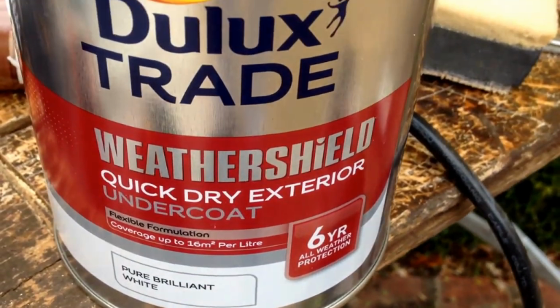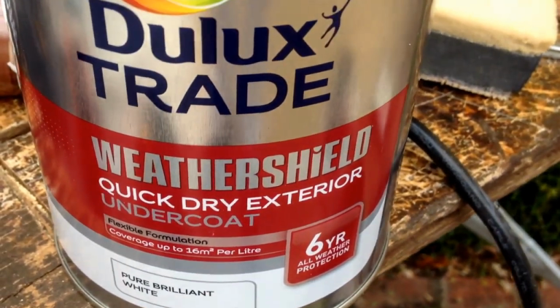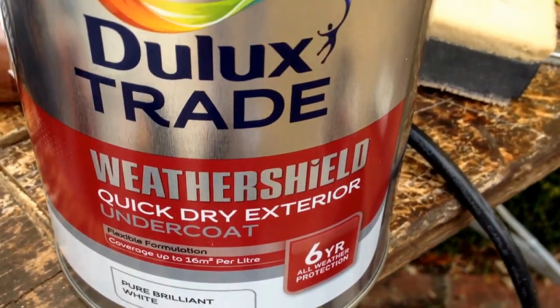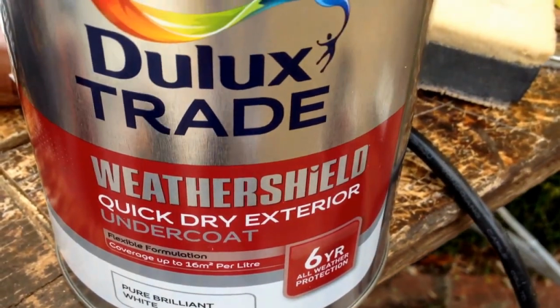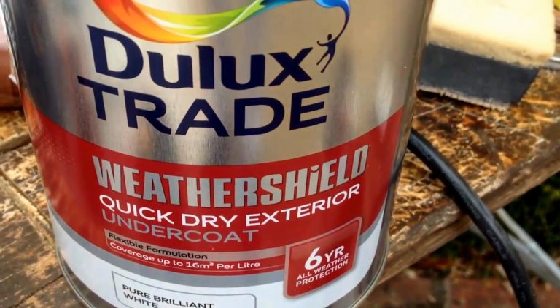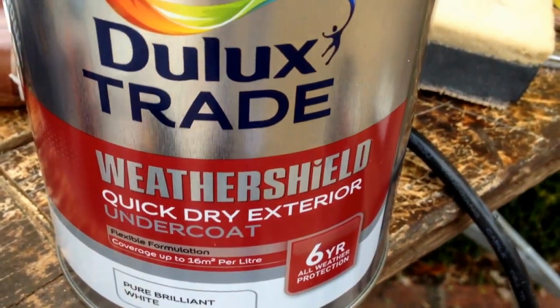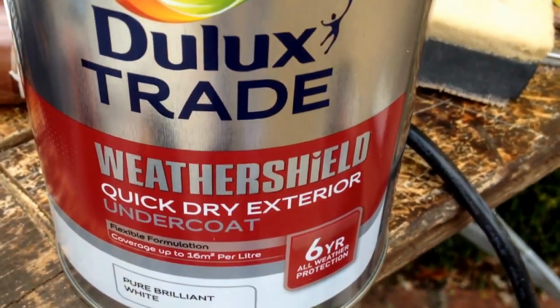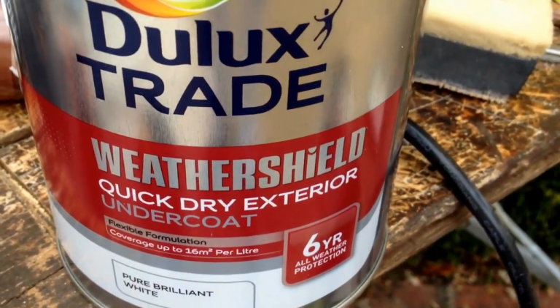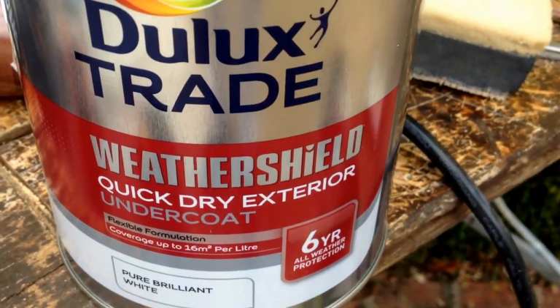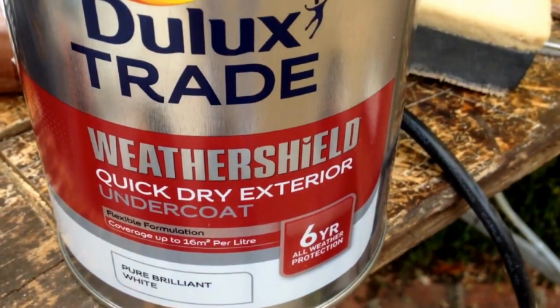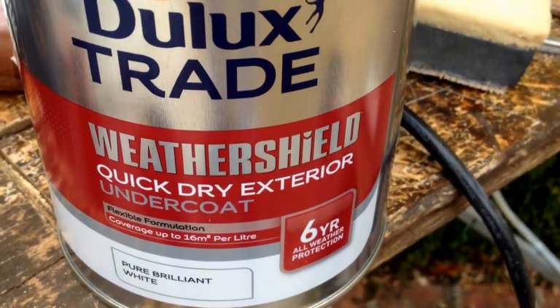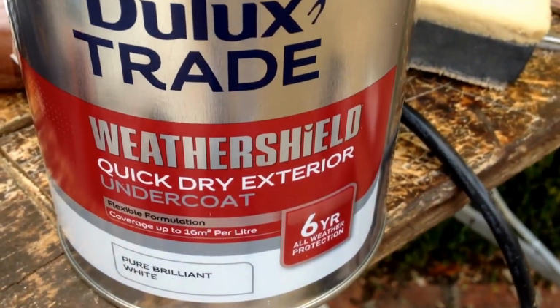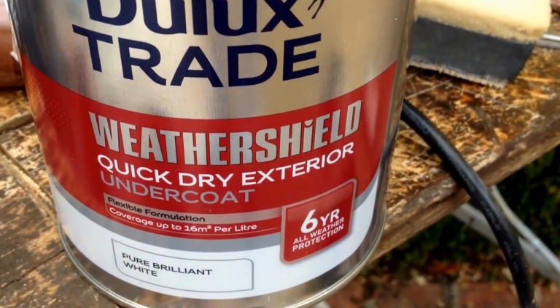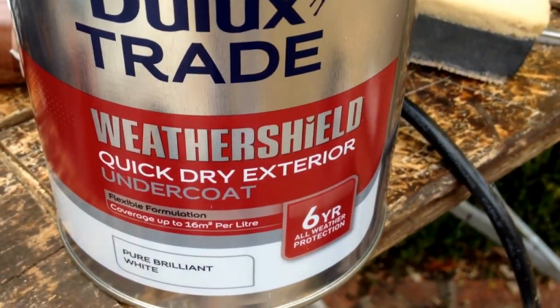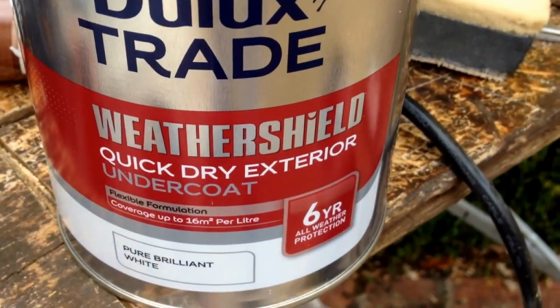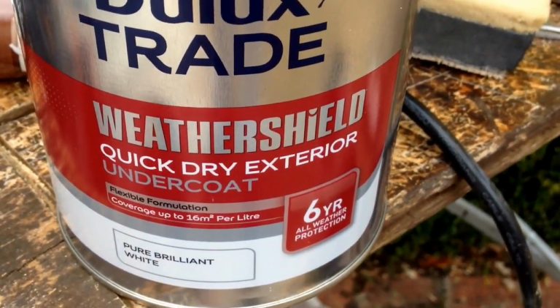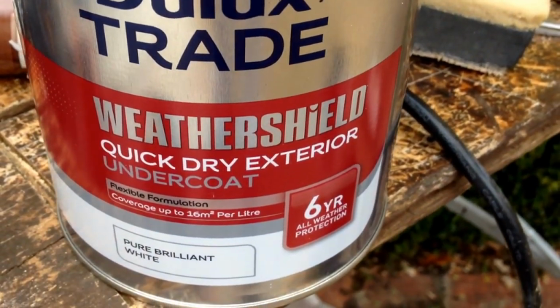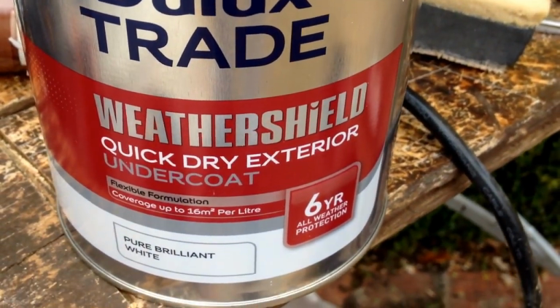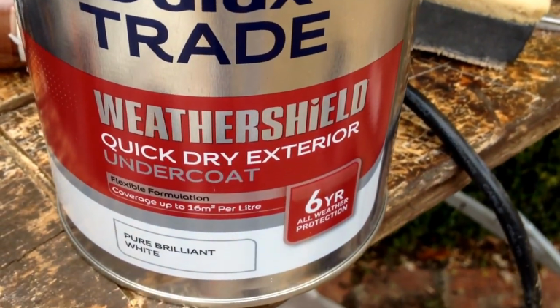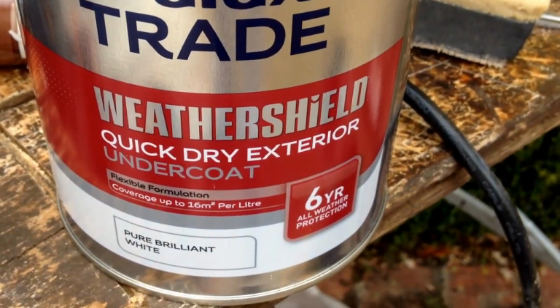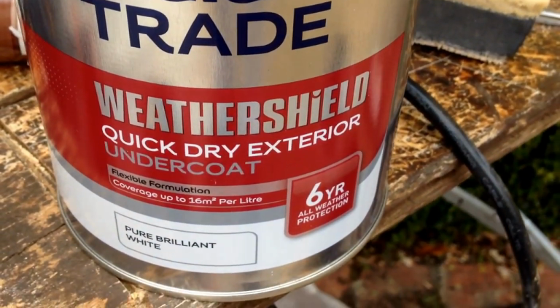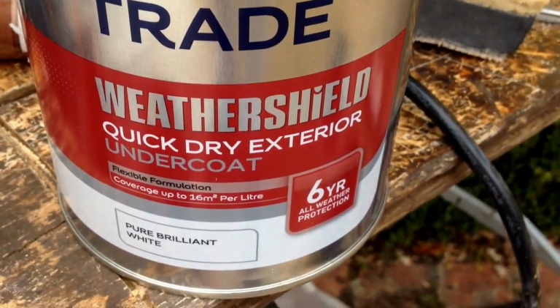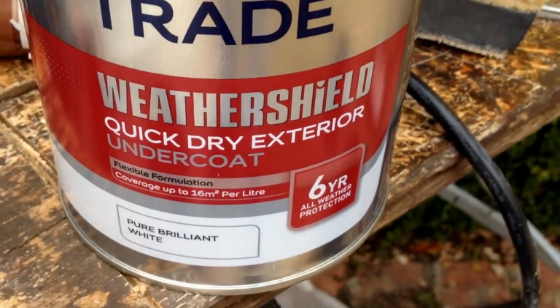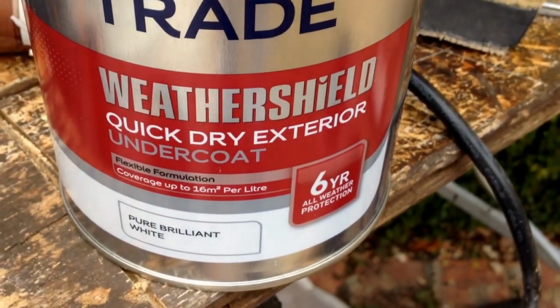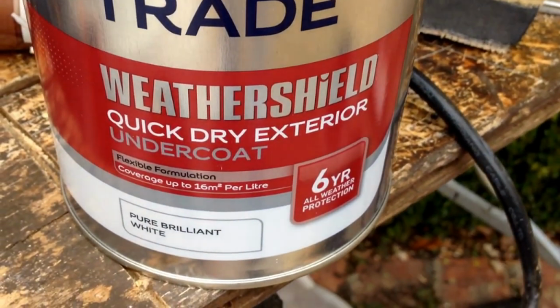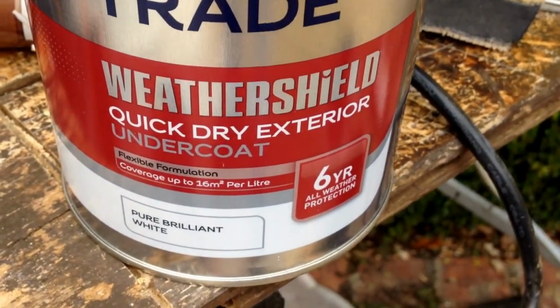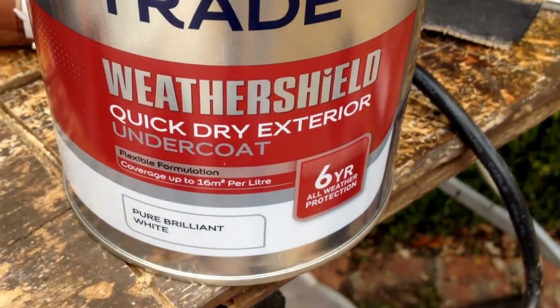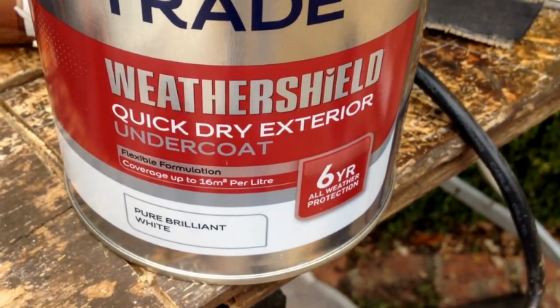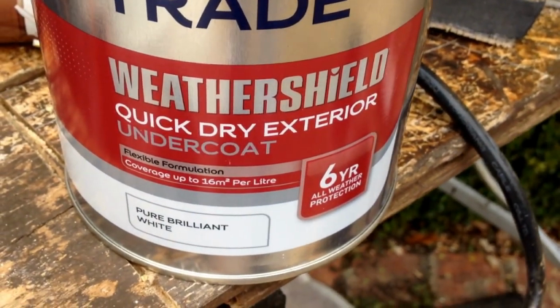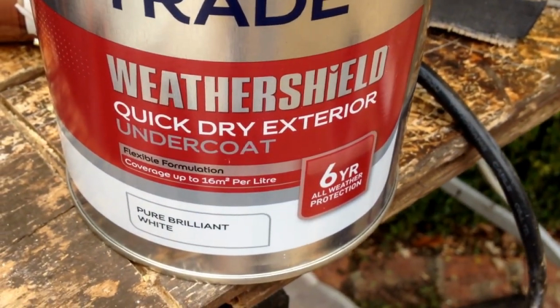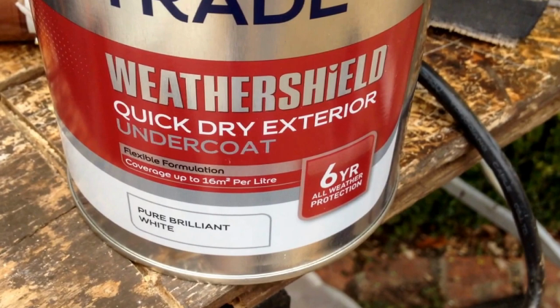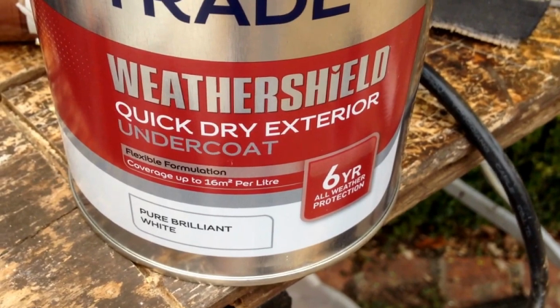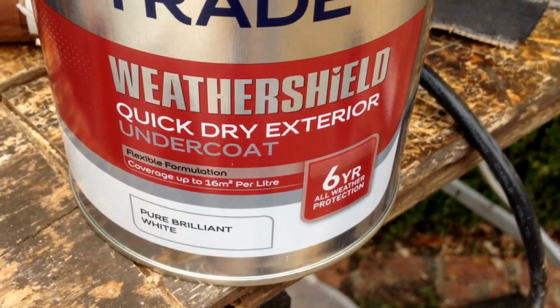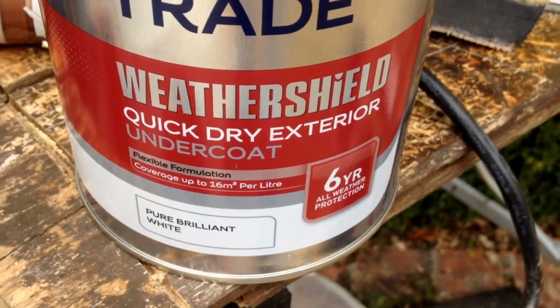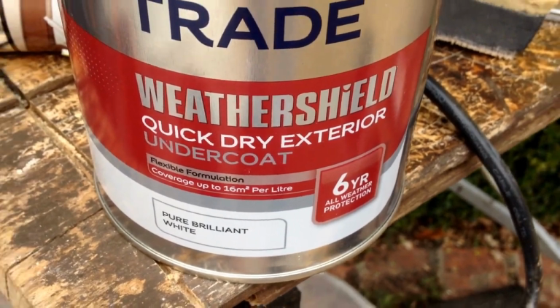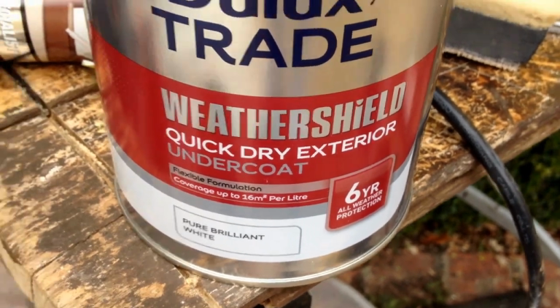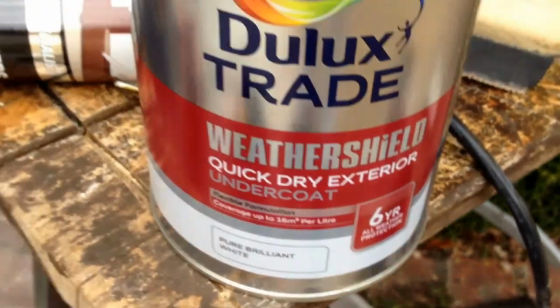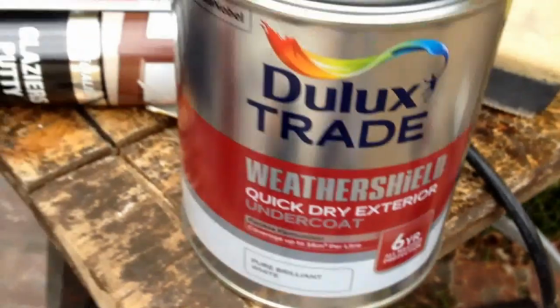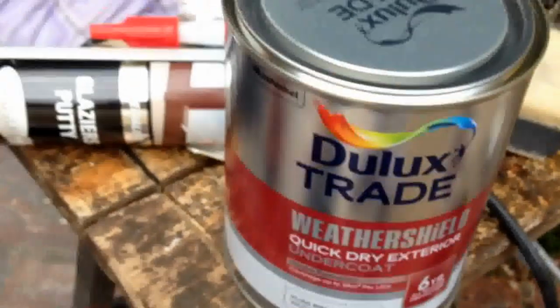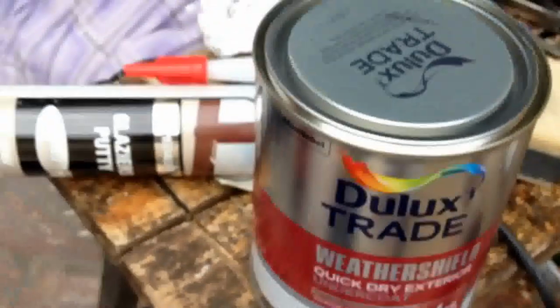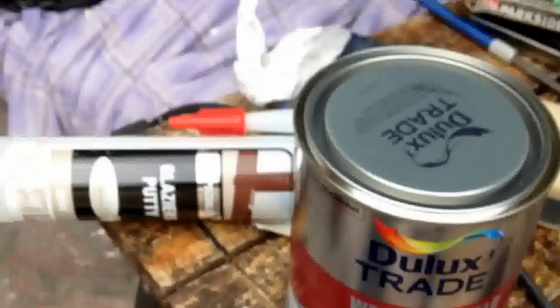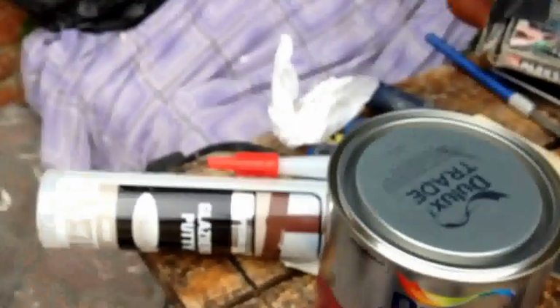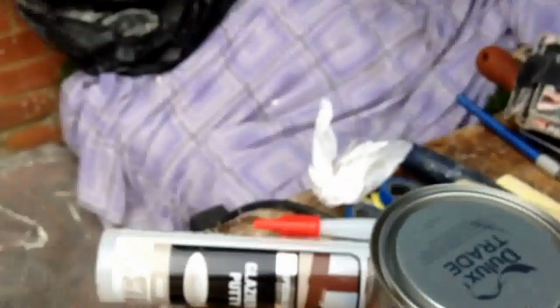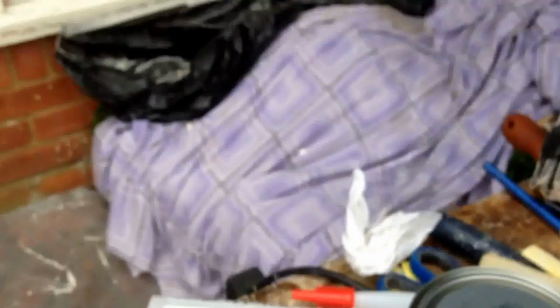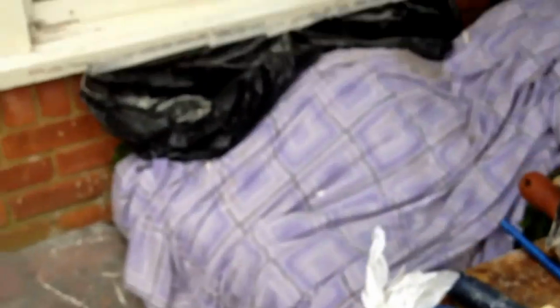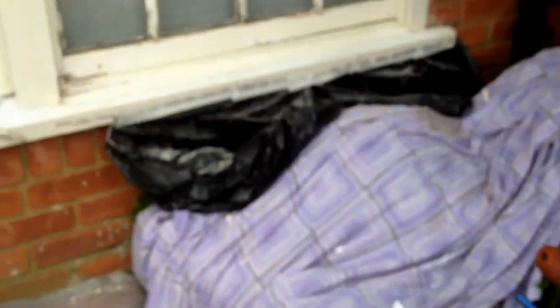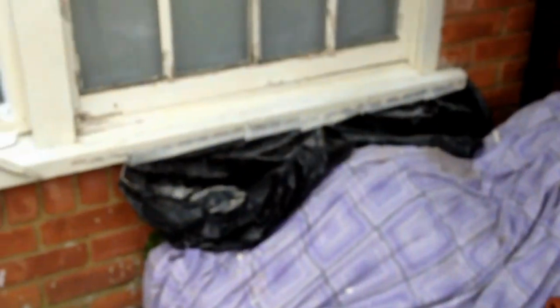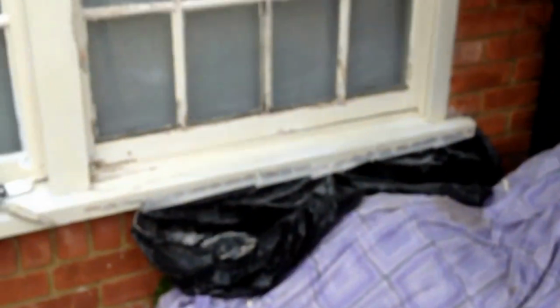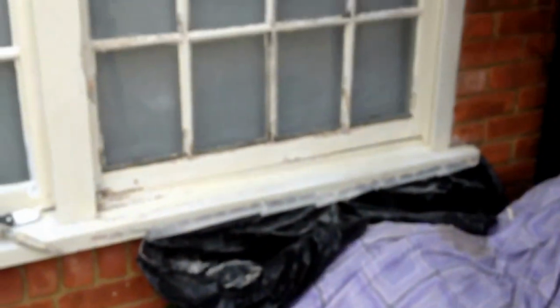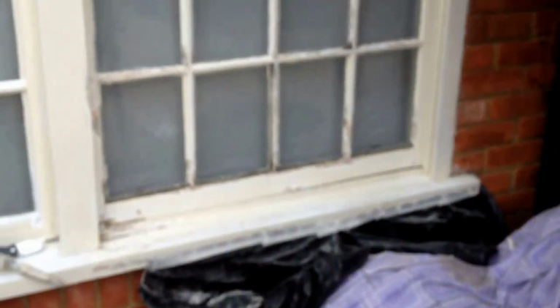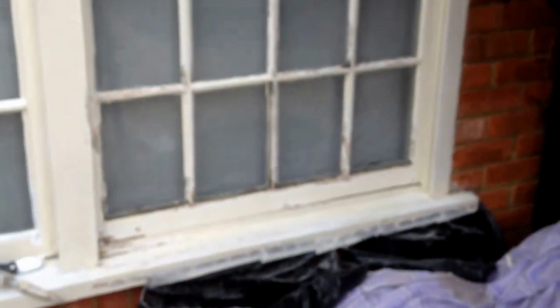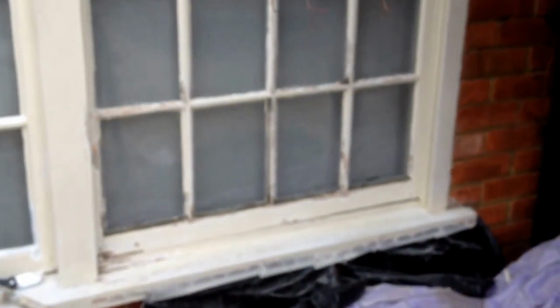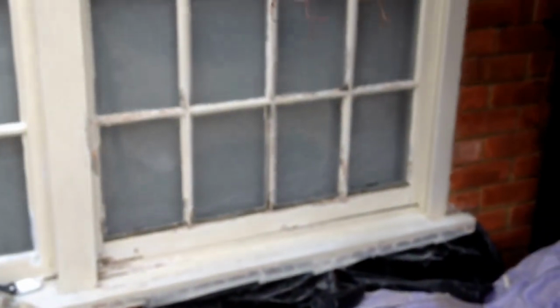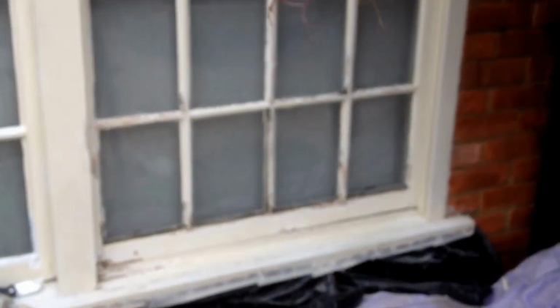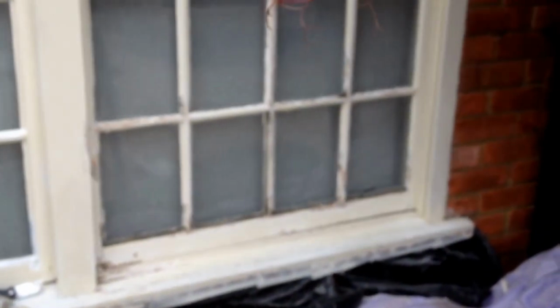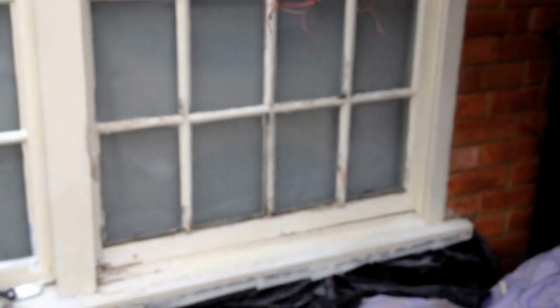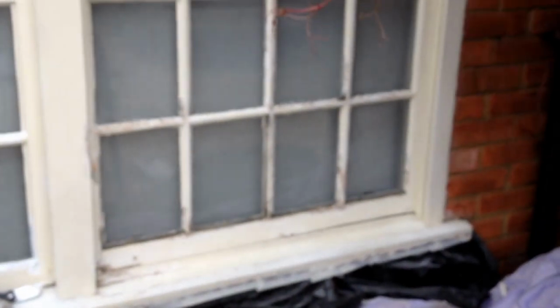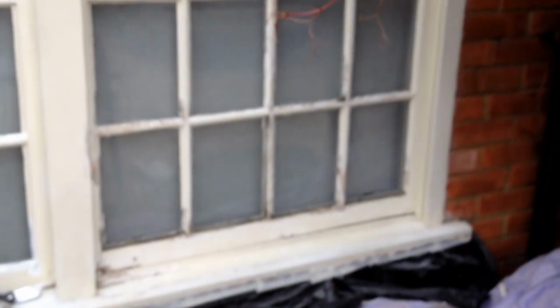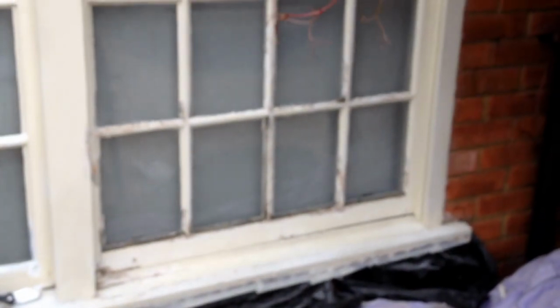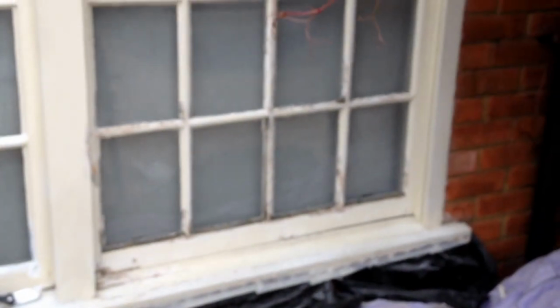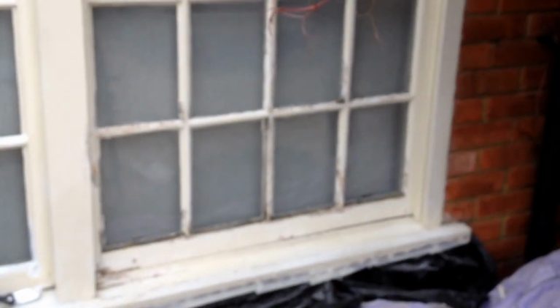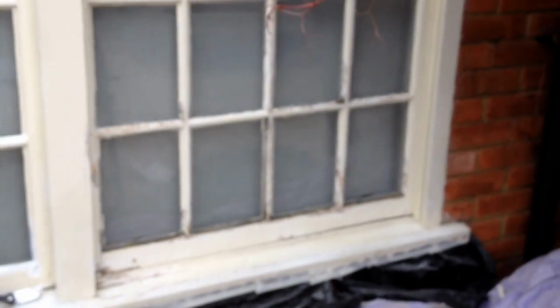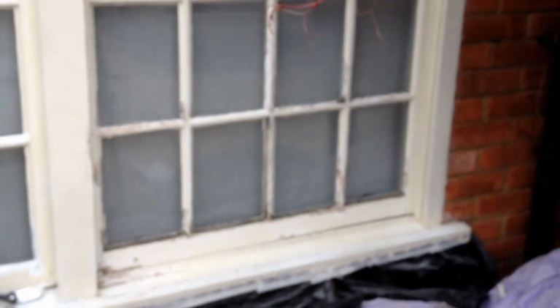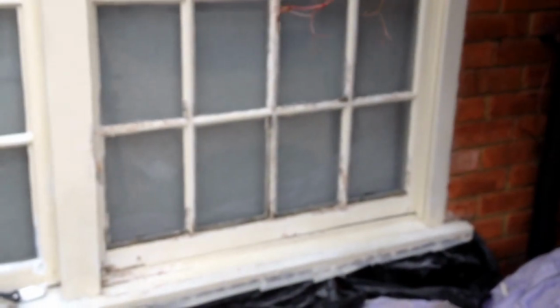This is good stuff here. I like this weather shield undercoat. I'm doing these sash windows and I've got a couple of tips.